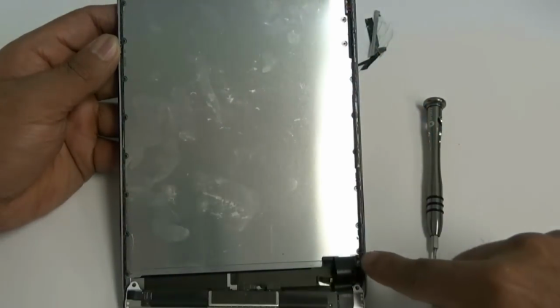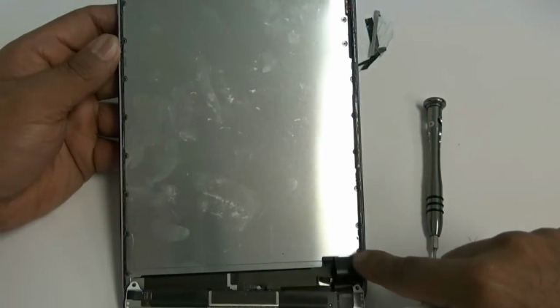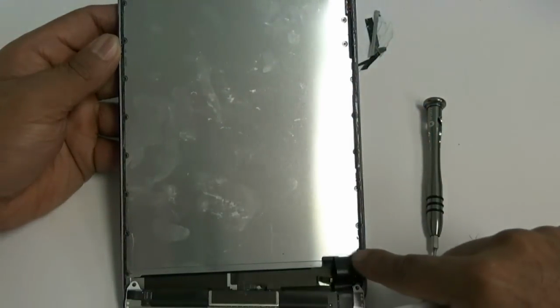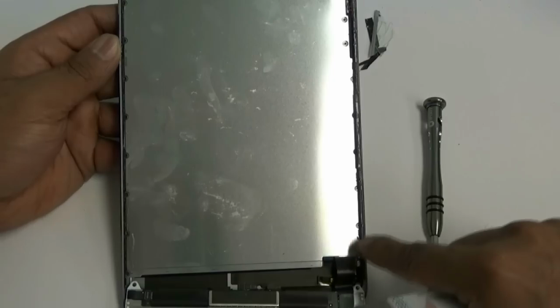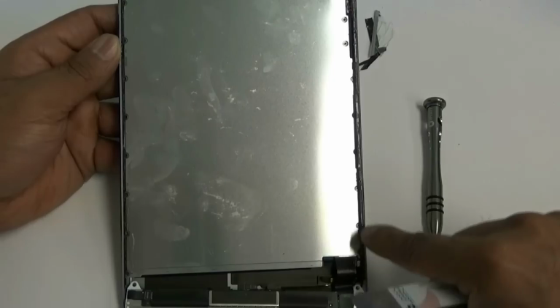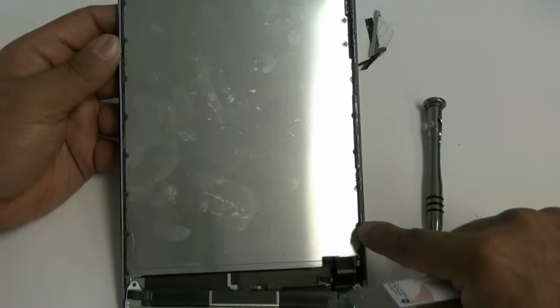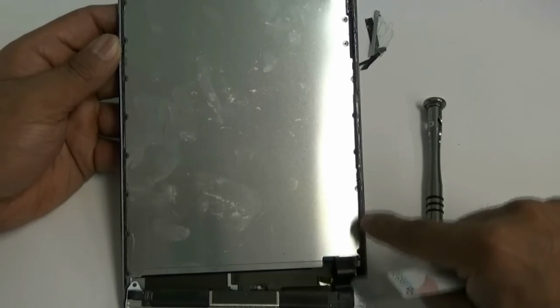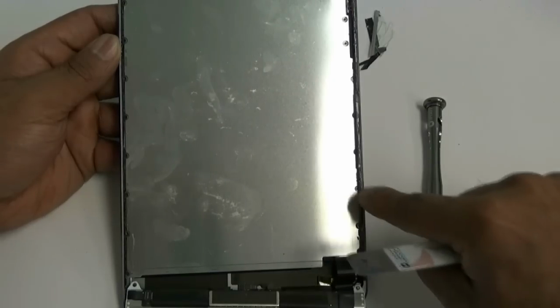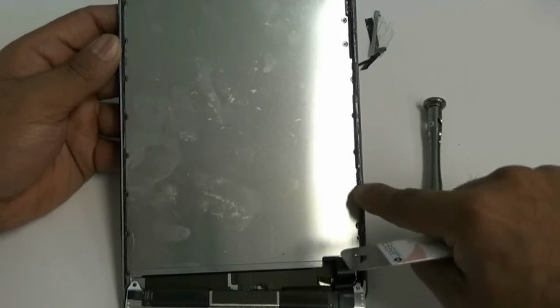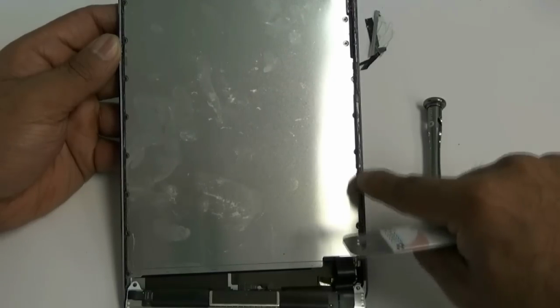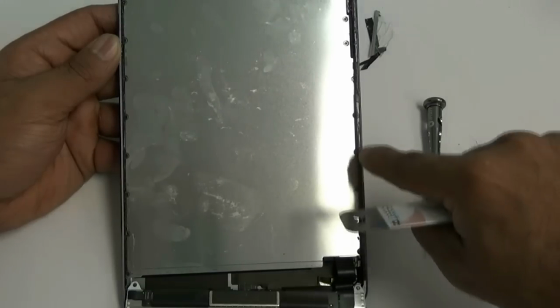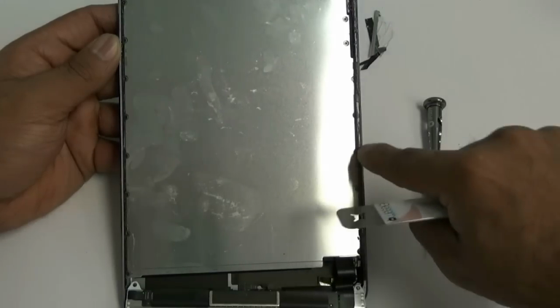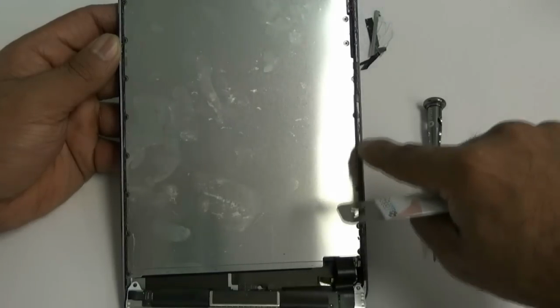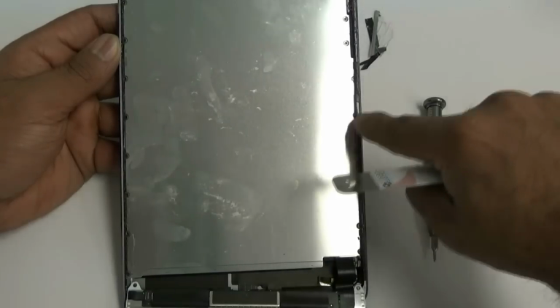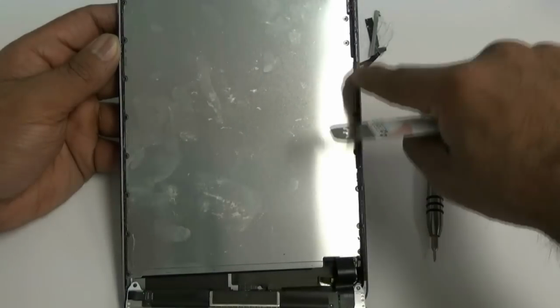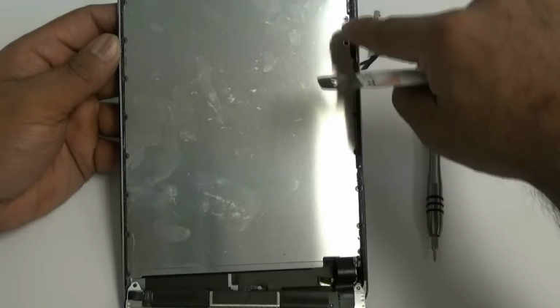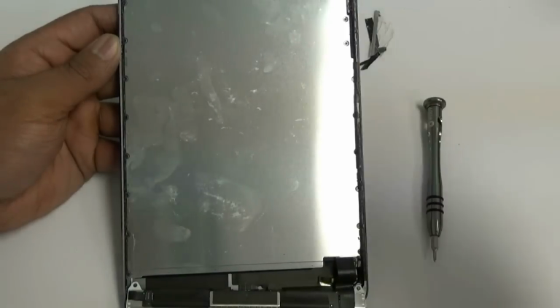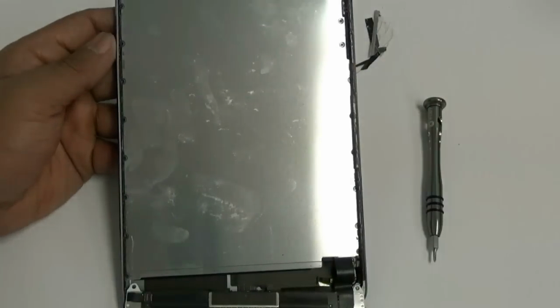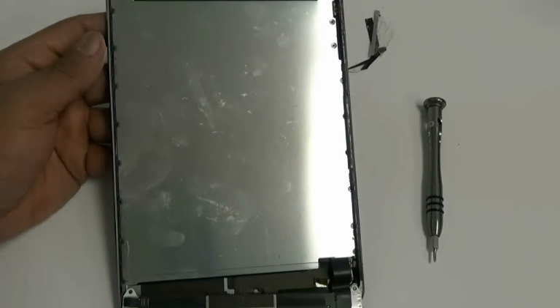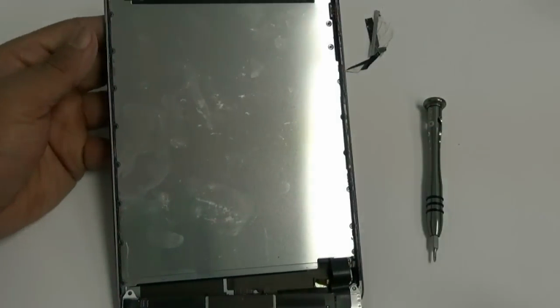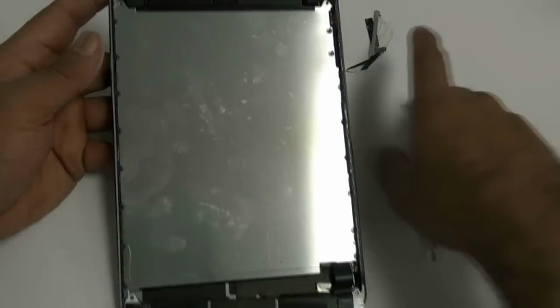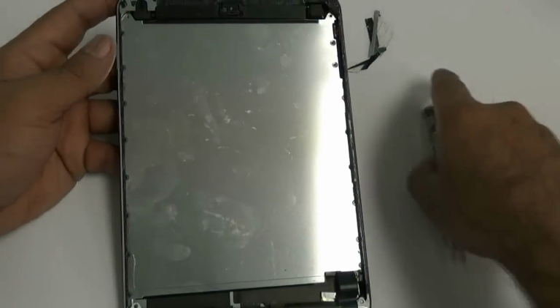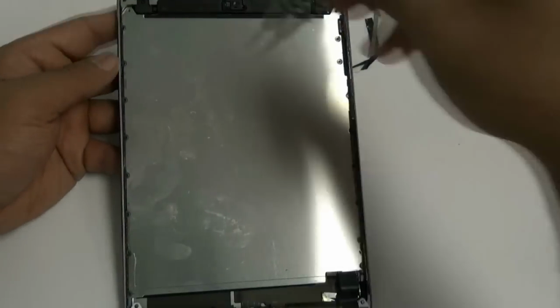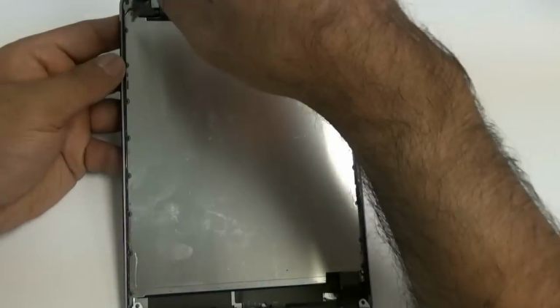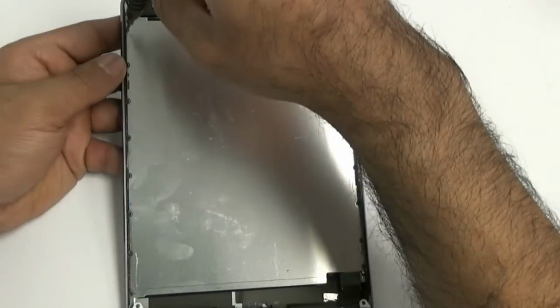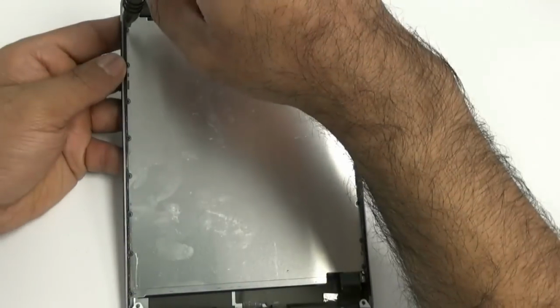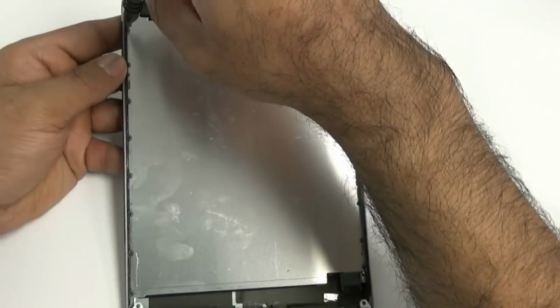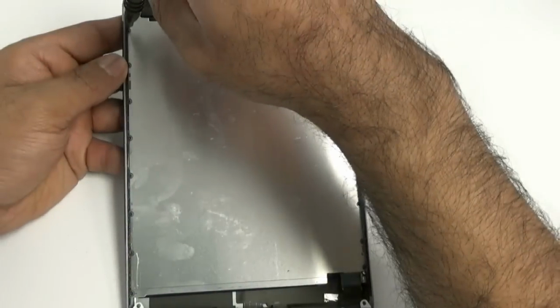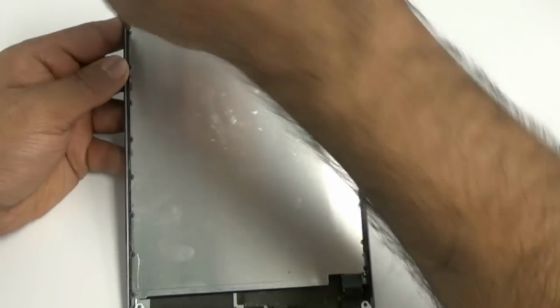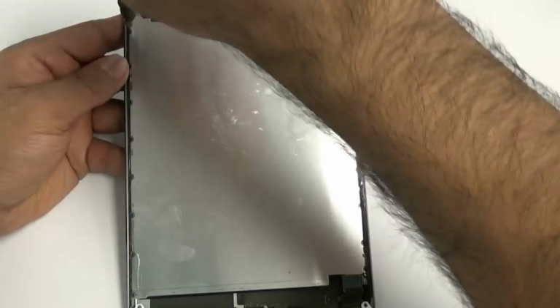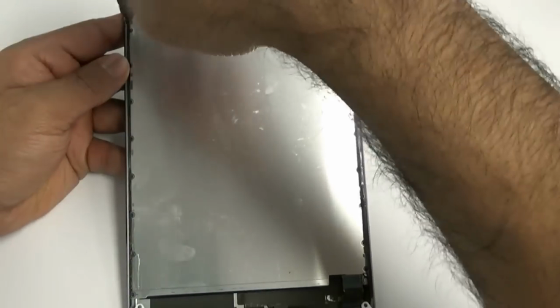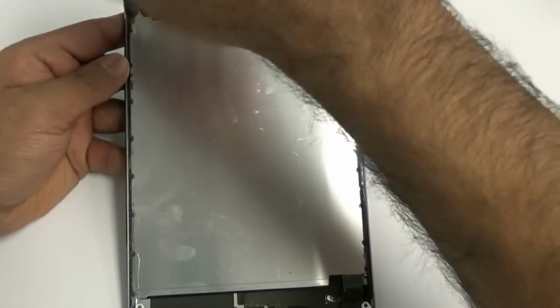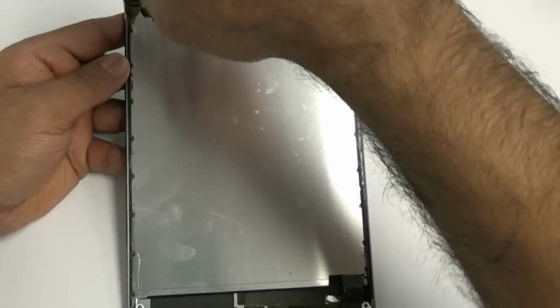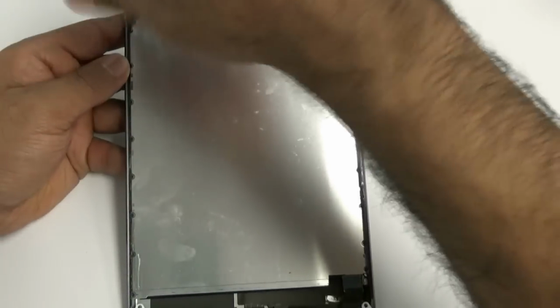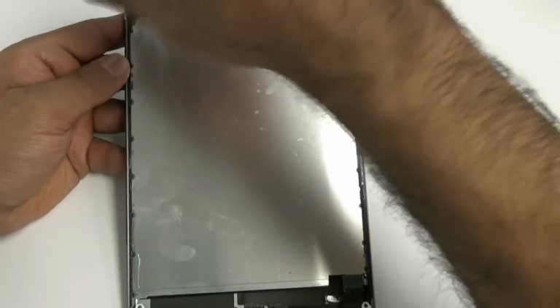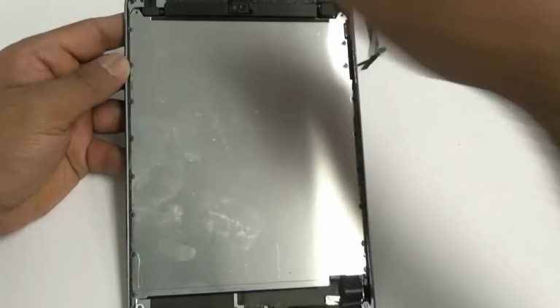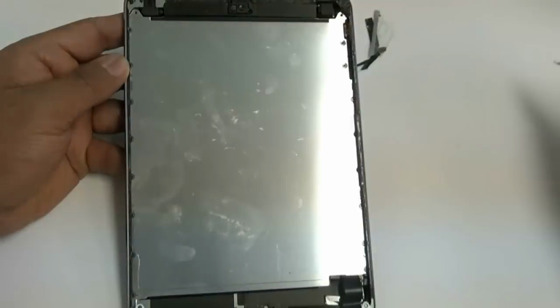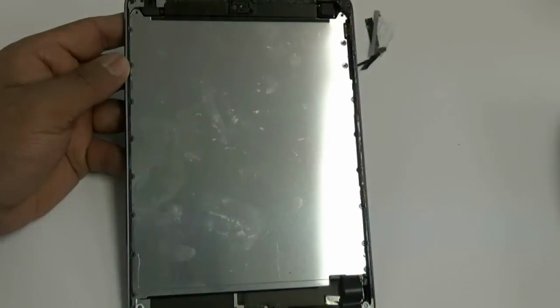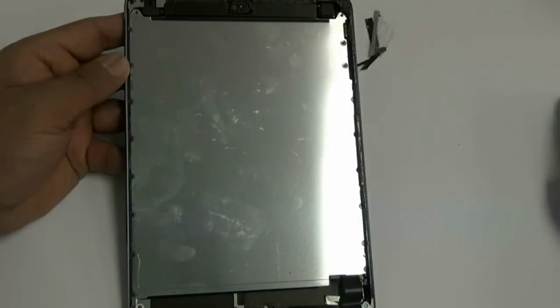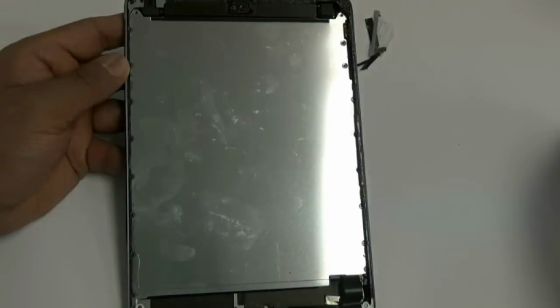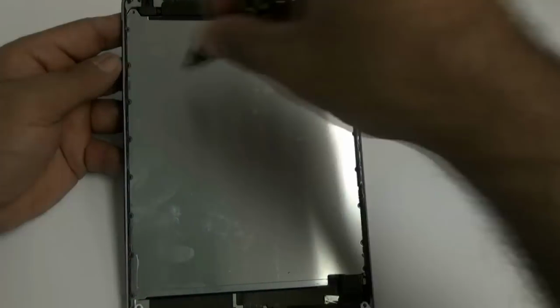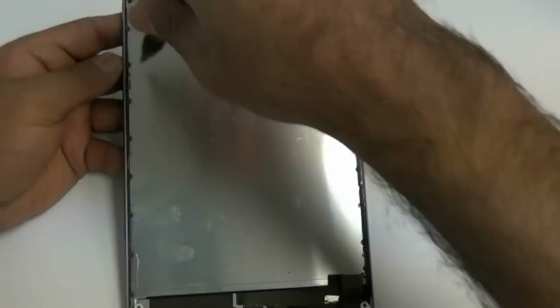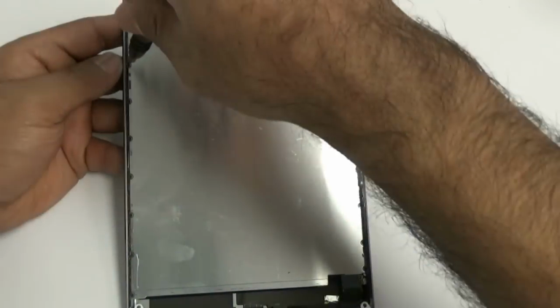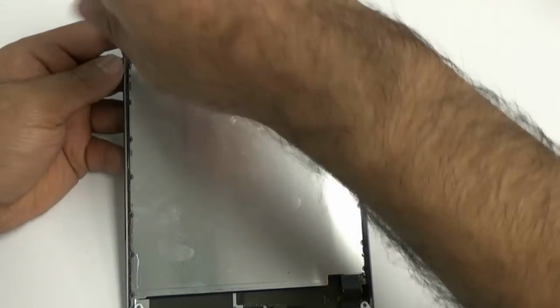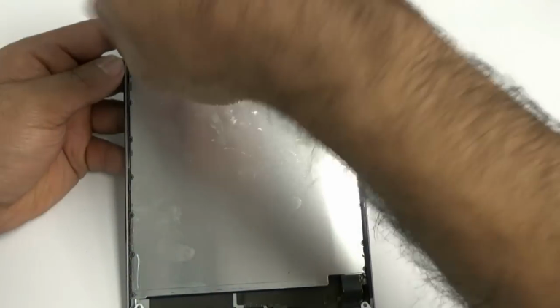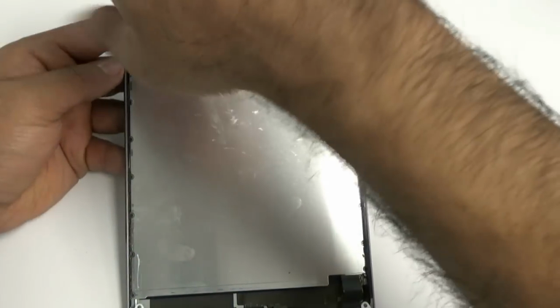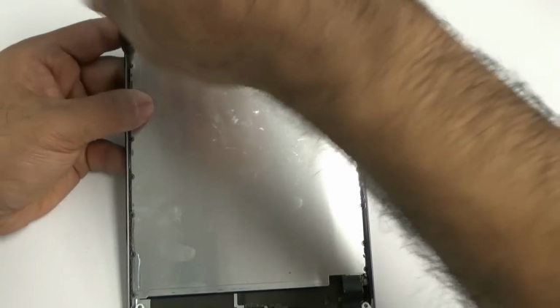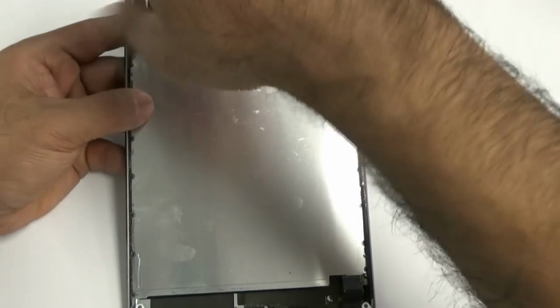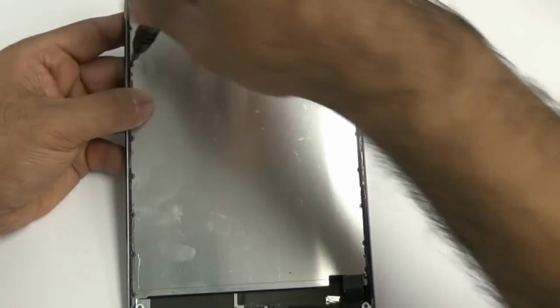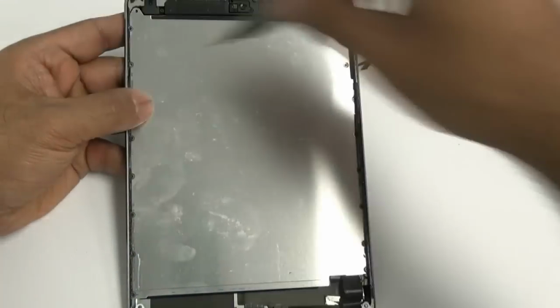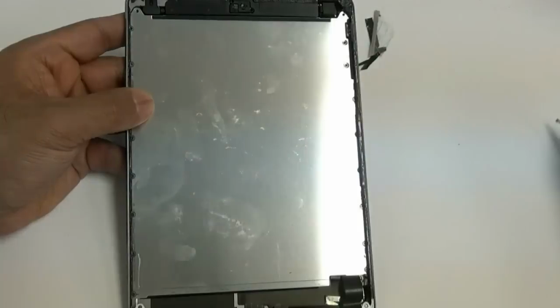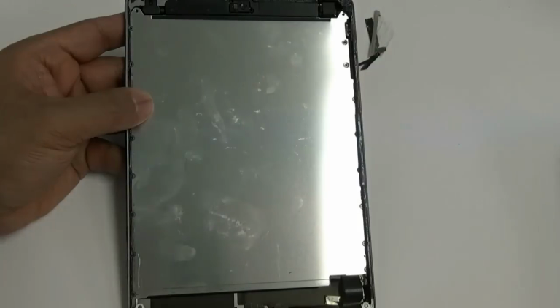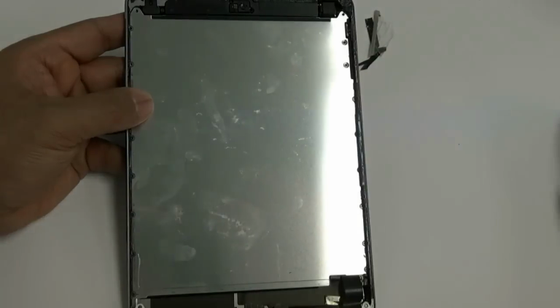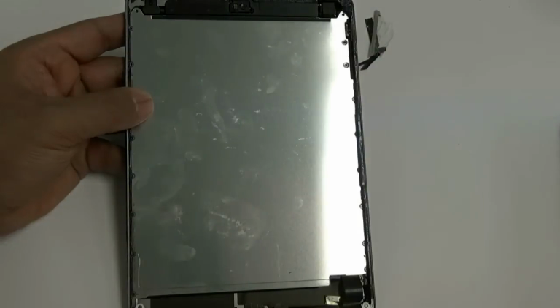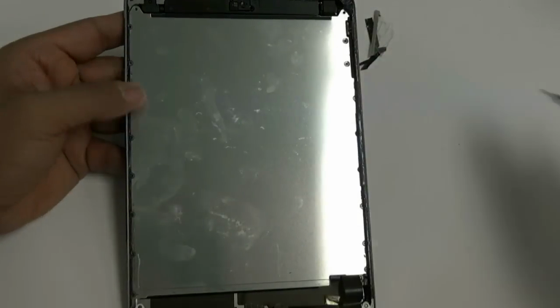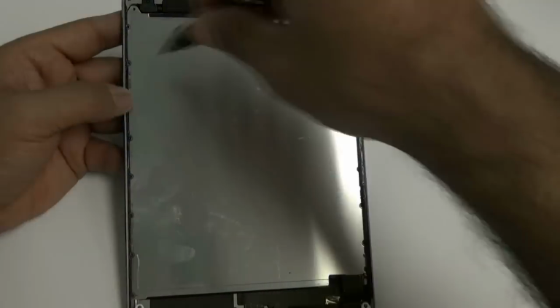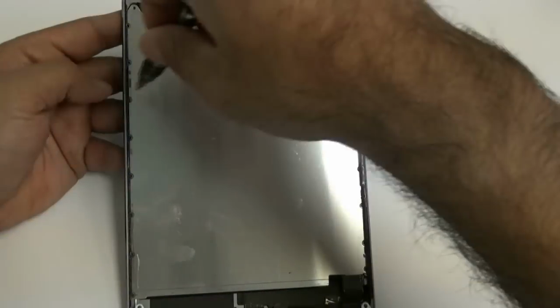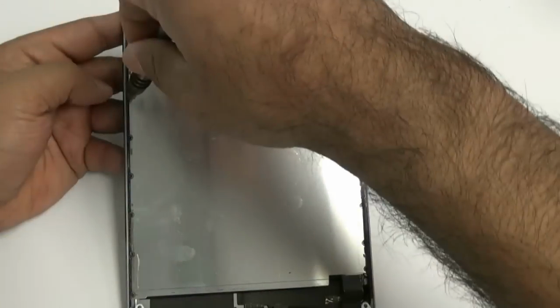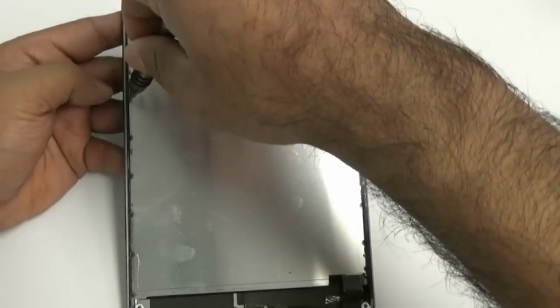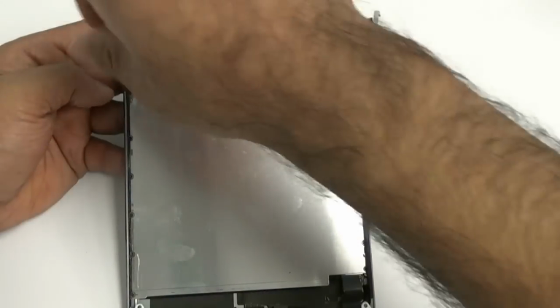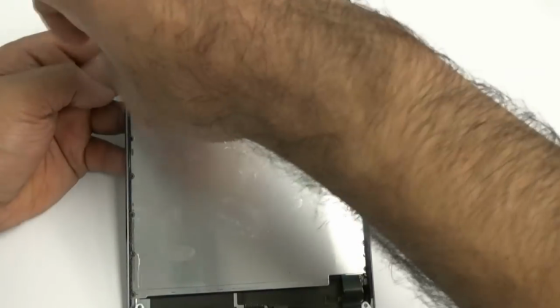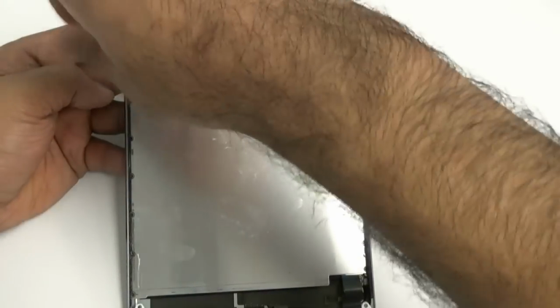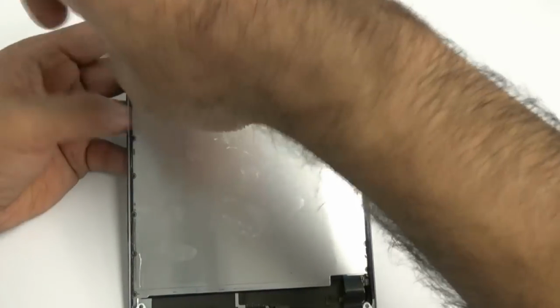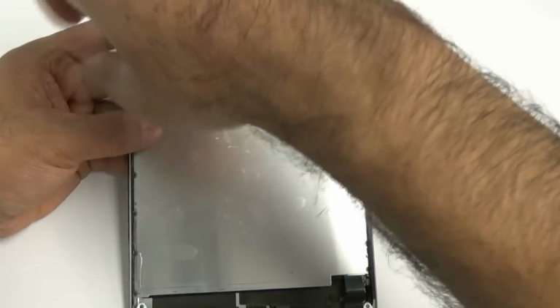Once you release the LCD, you're going to see the back cover with a ton of screws. These are all micro Phillips double-zero screws, and you're going to remove all of them.